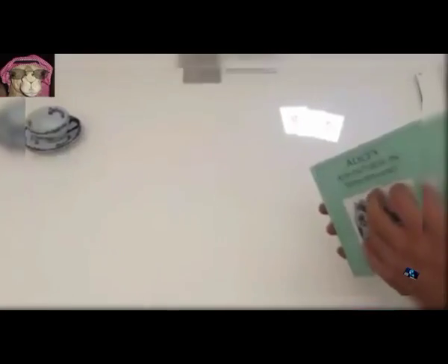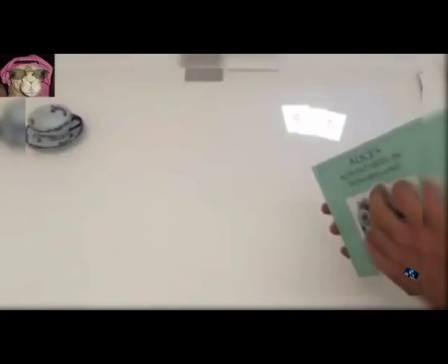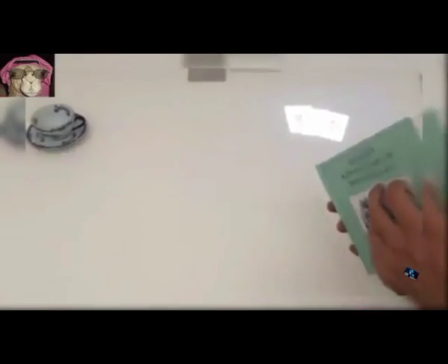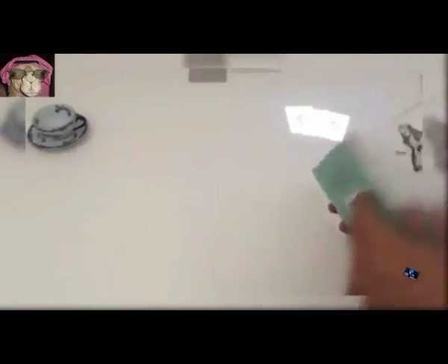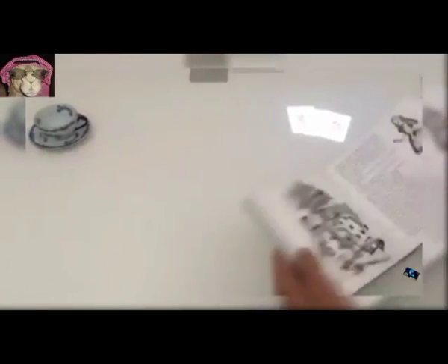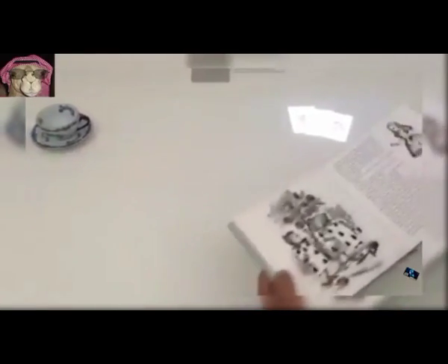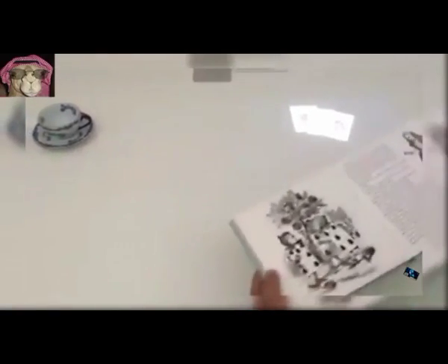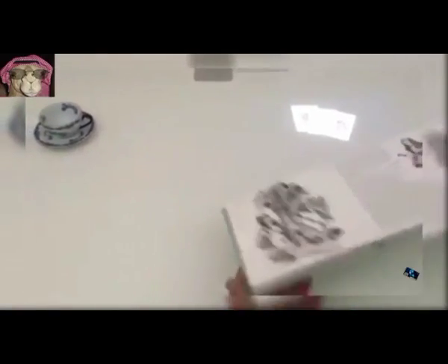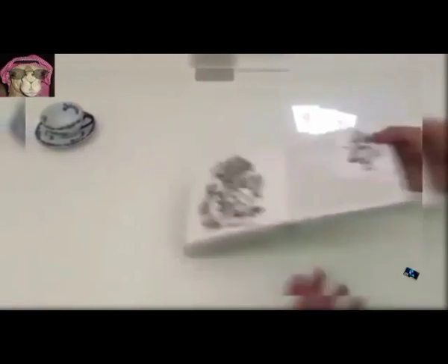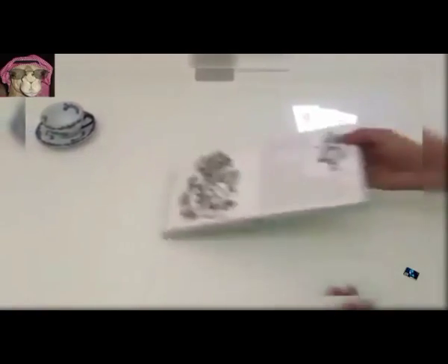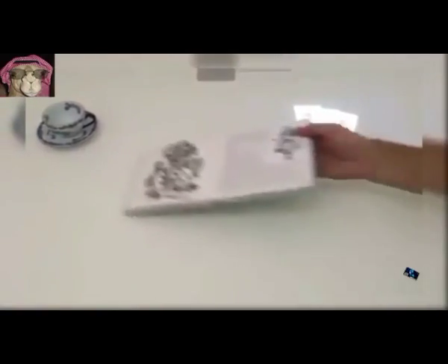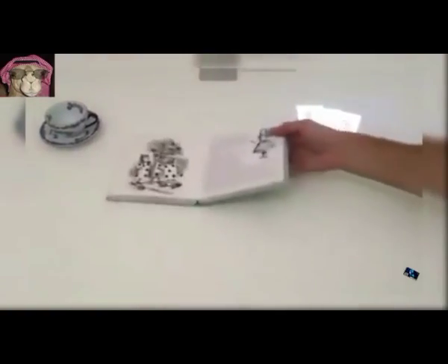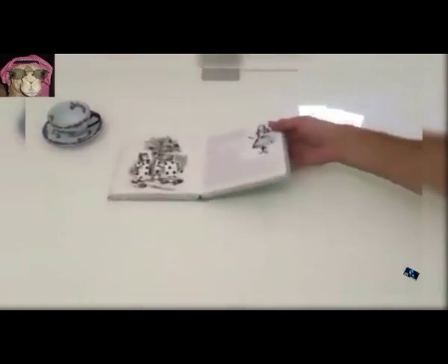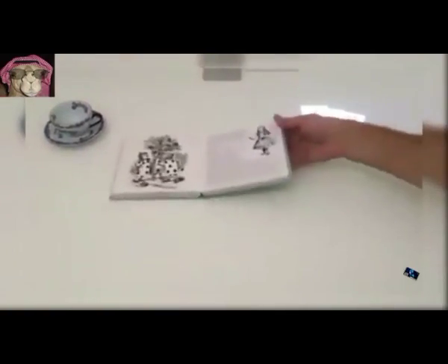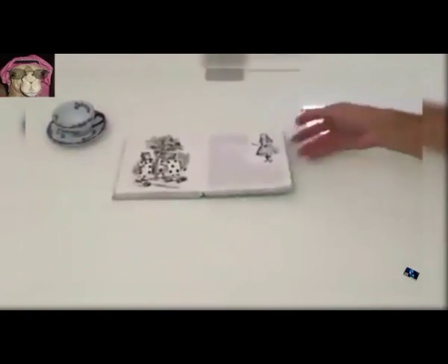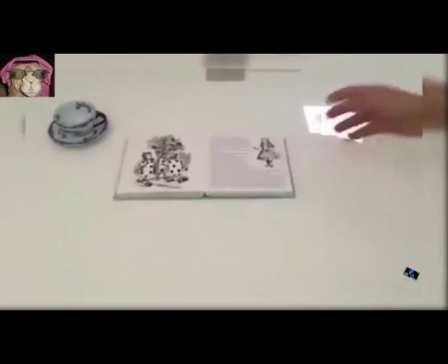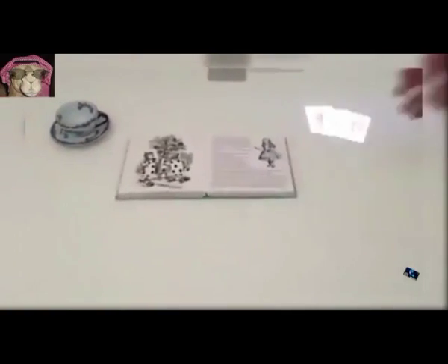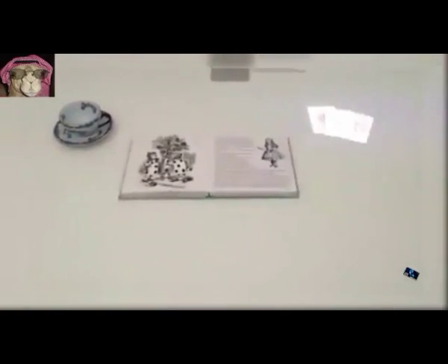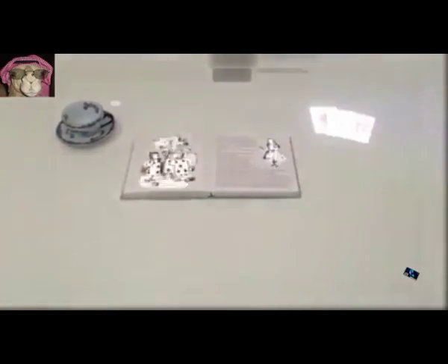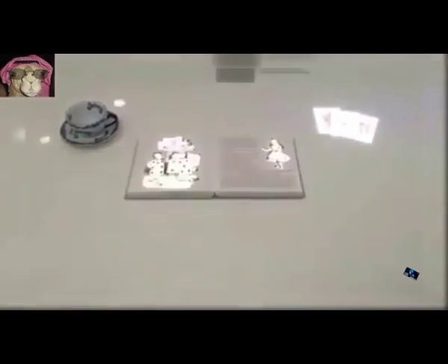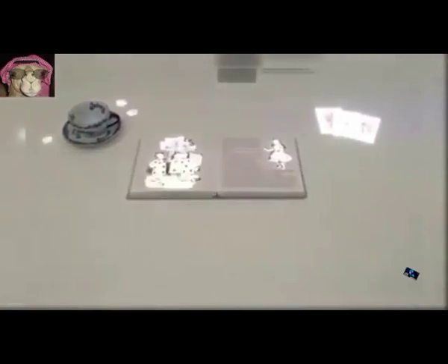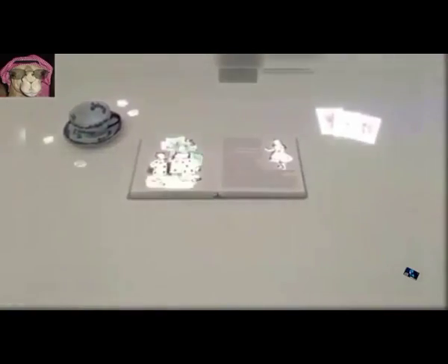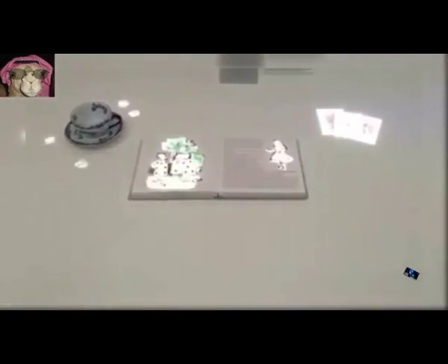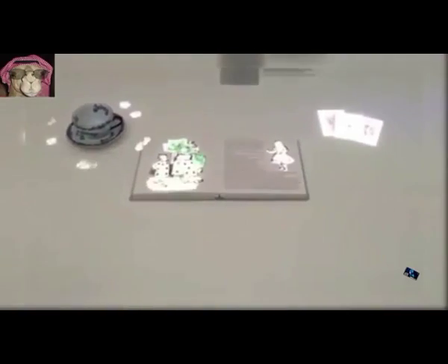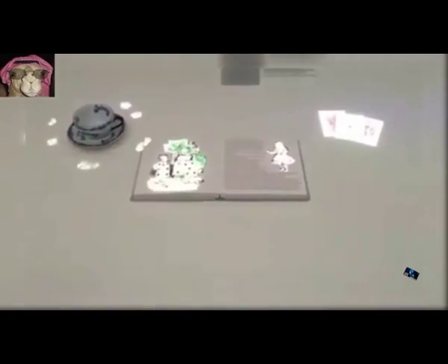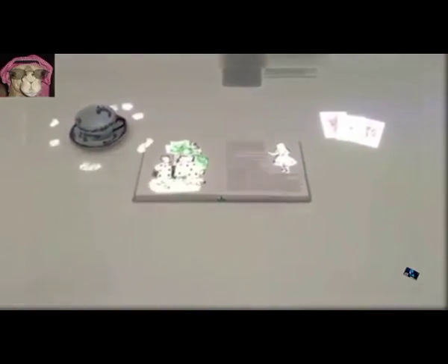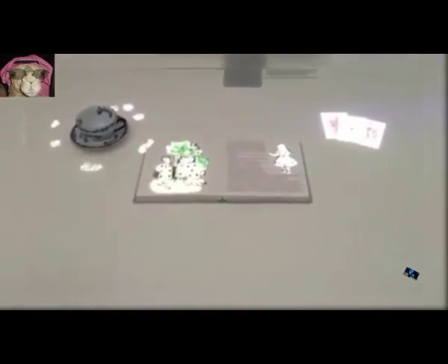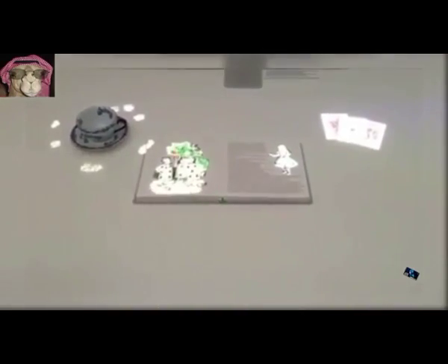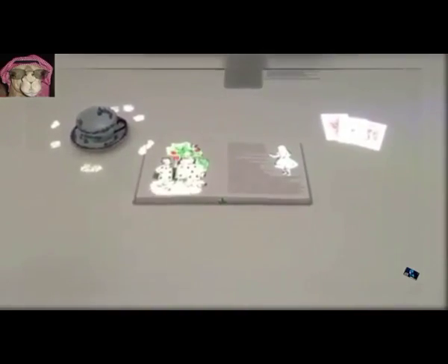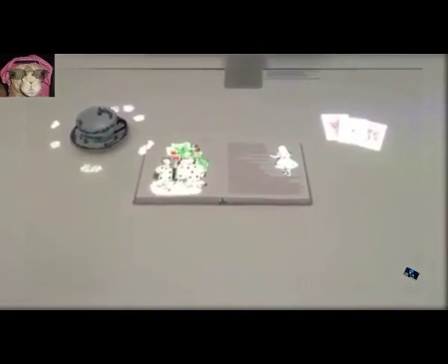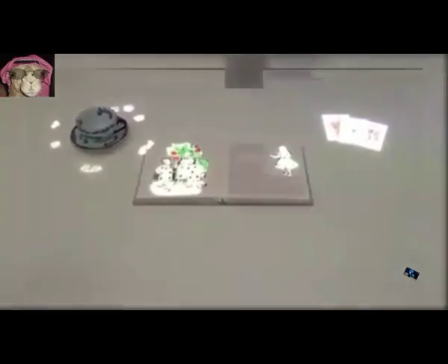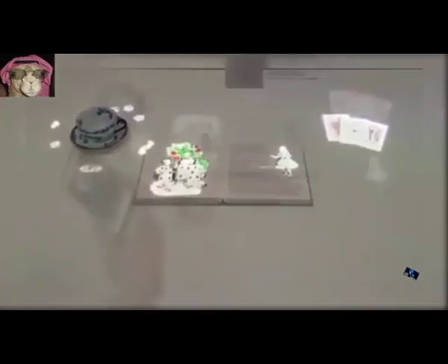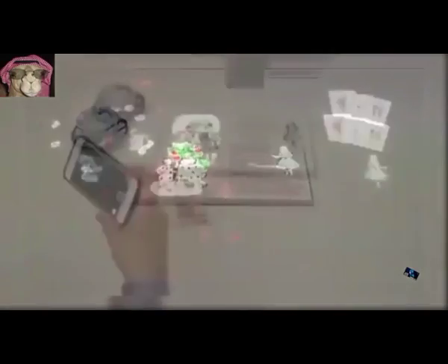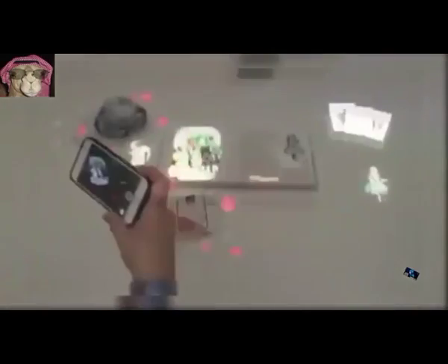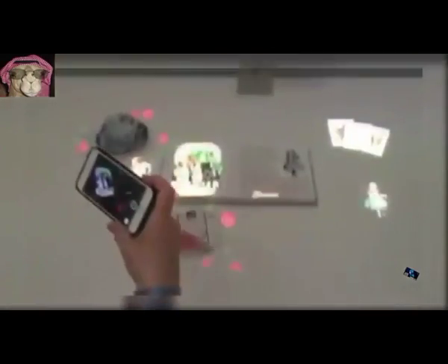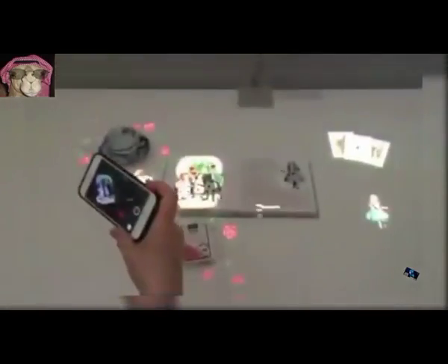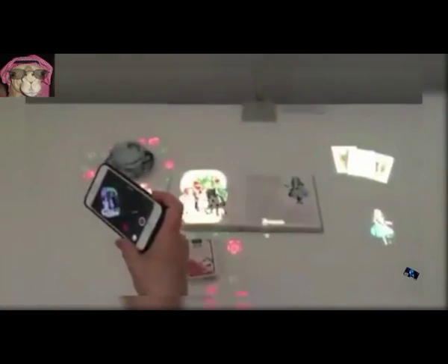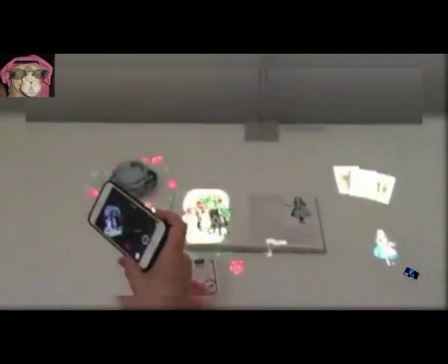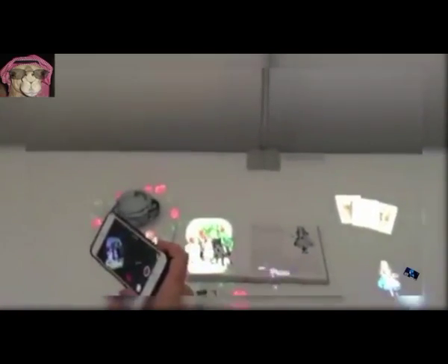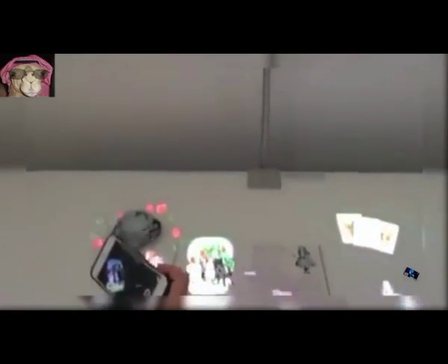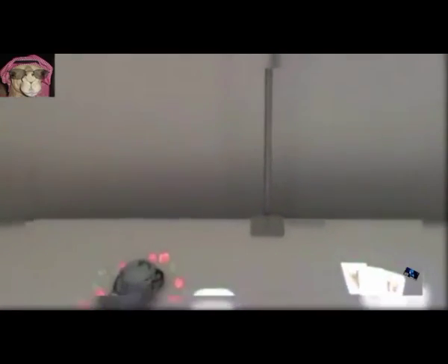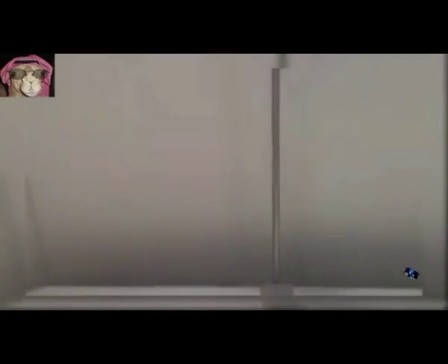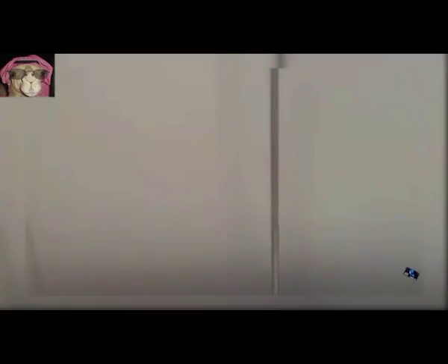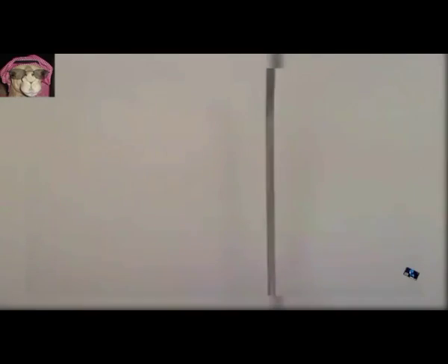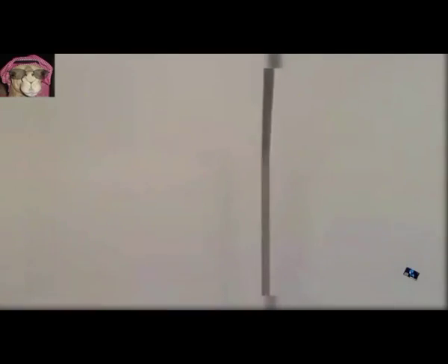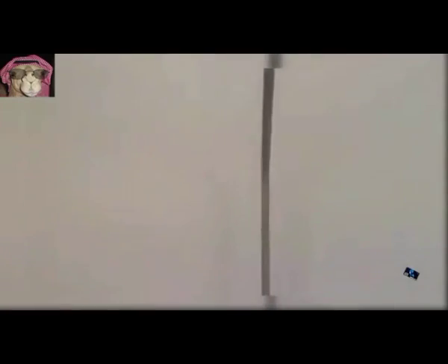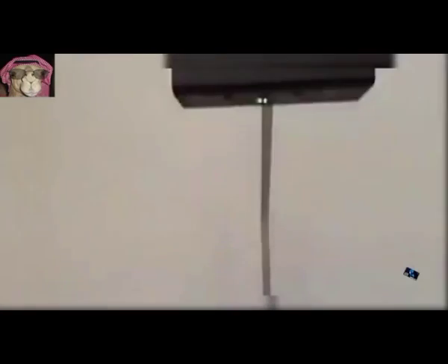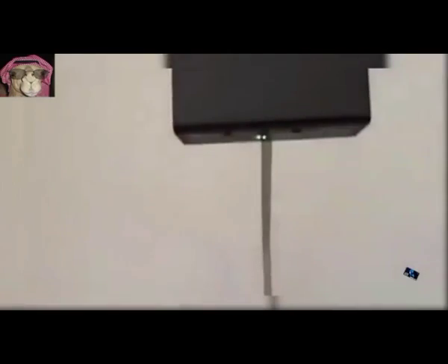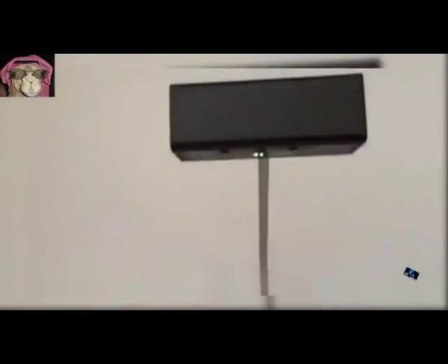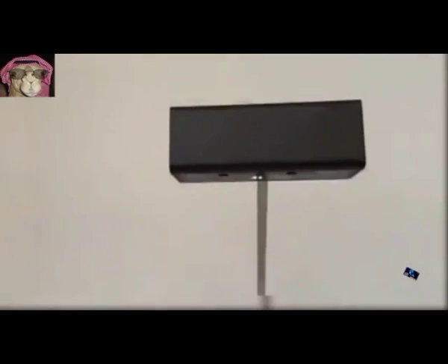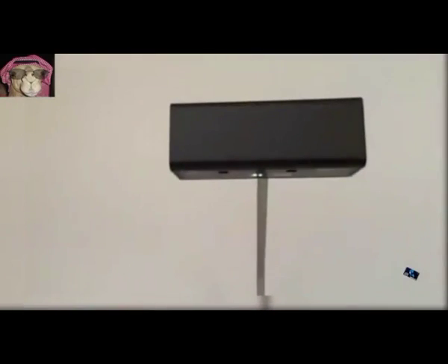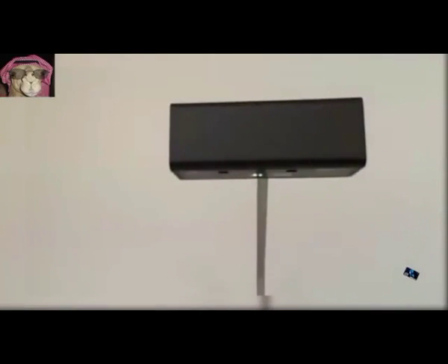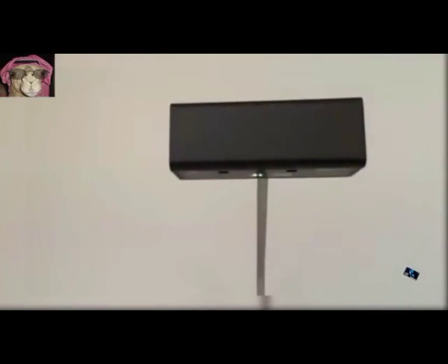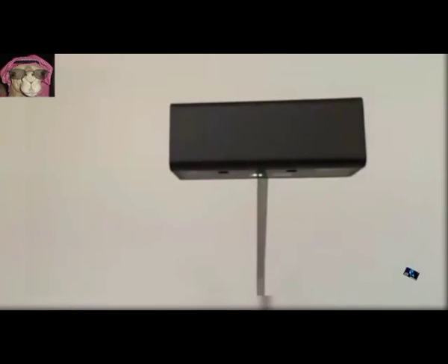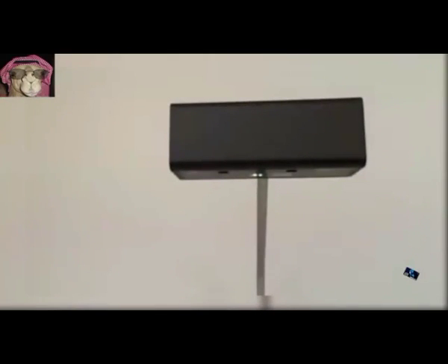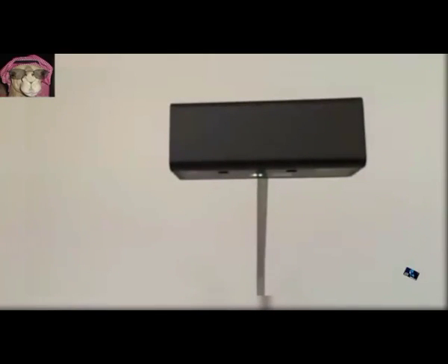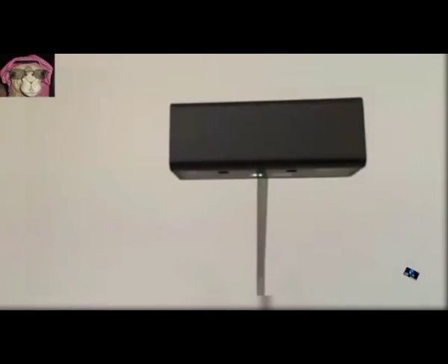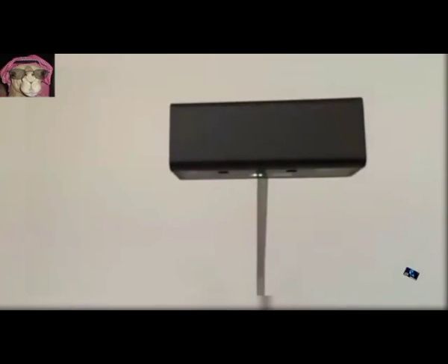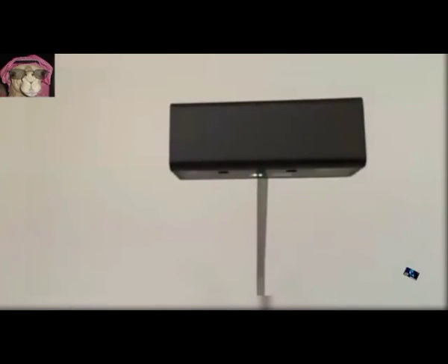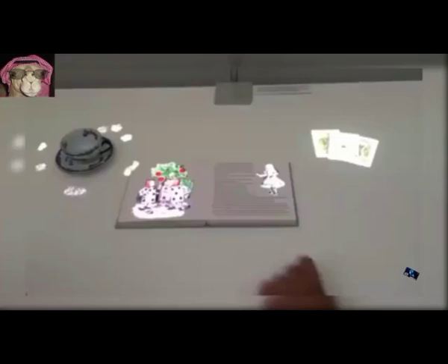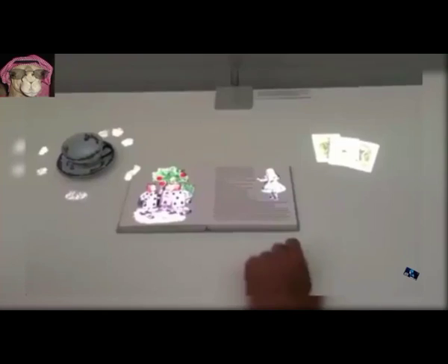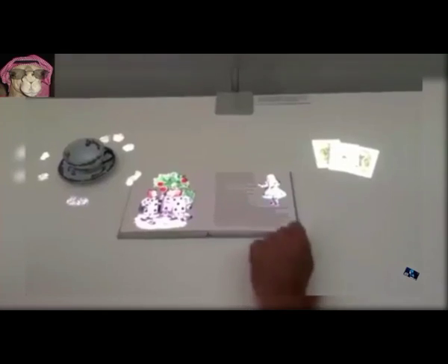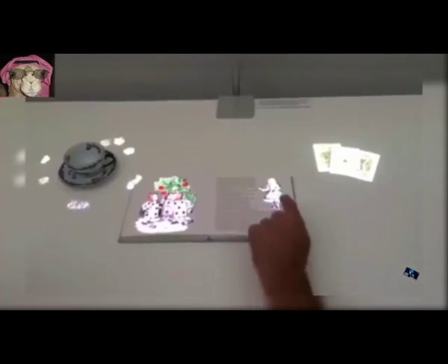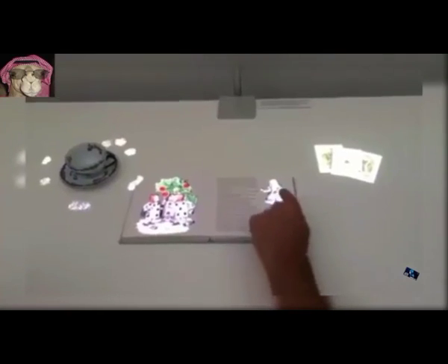36. Touch Screen Projection. A projector that turns any flat surface into a screen for light to play on.